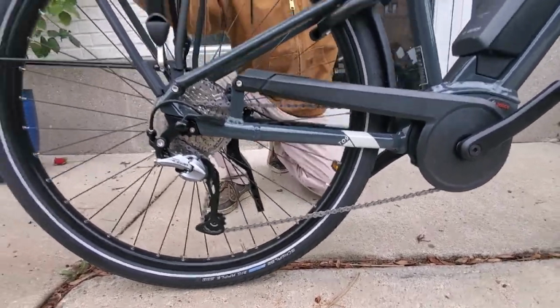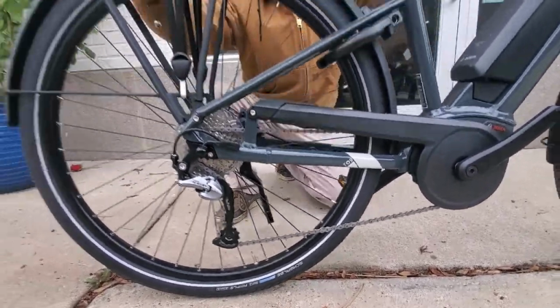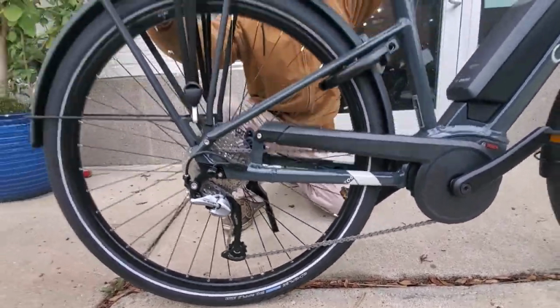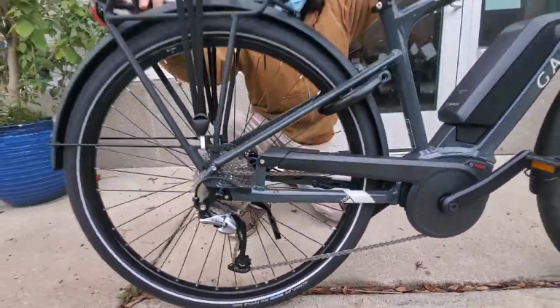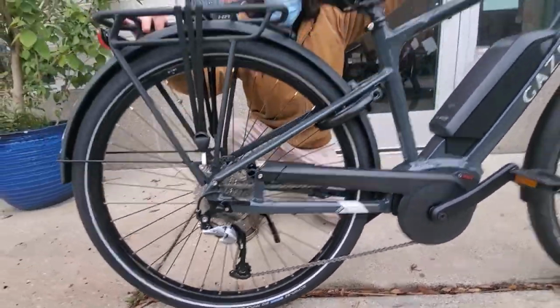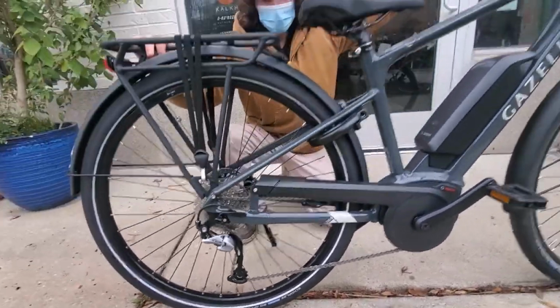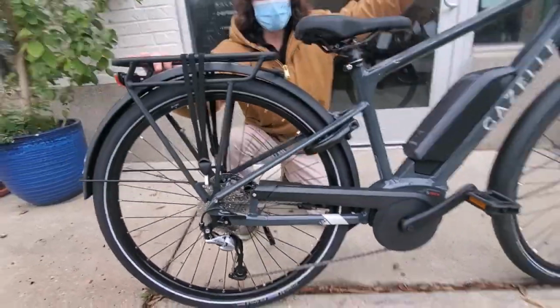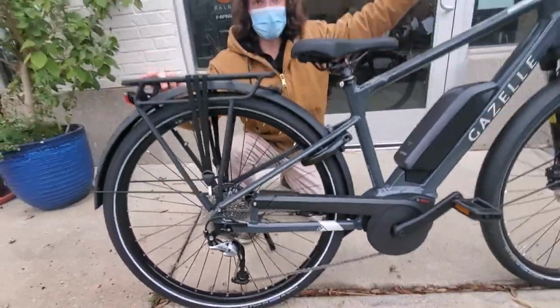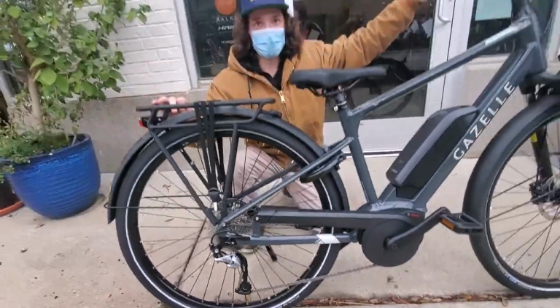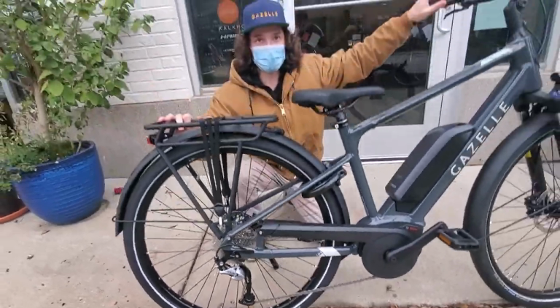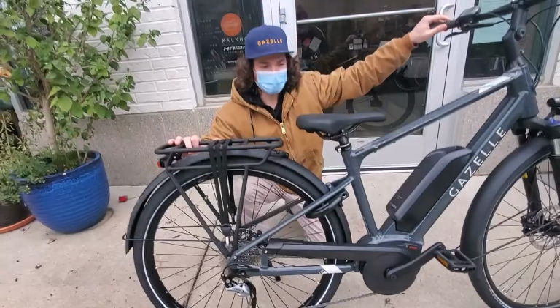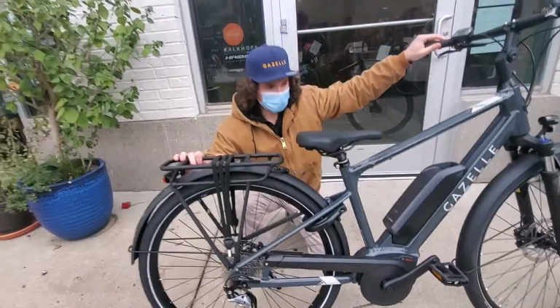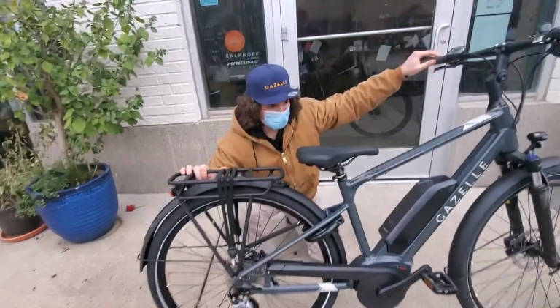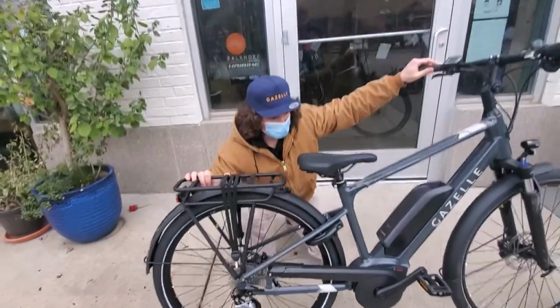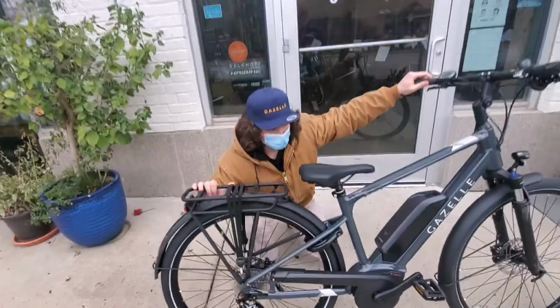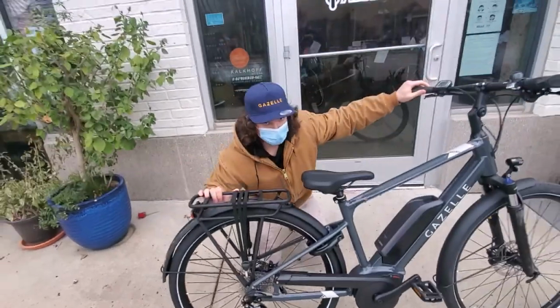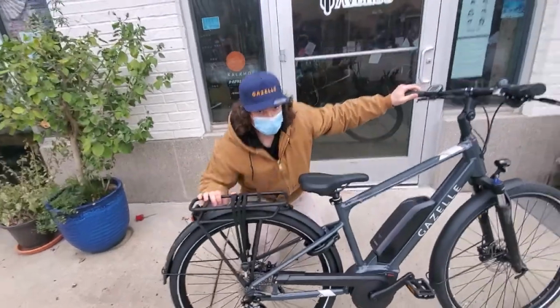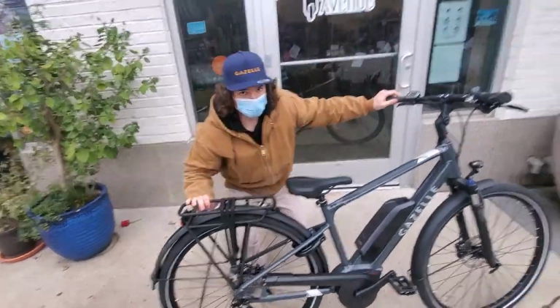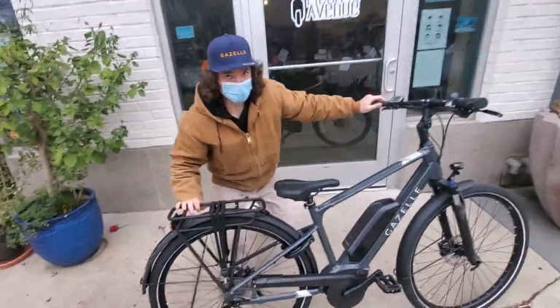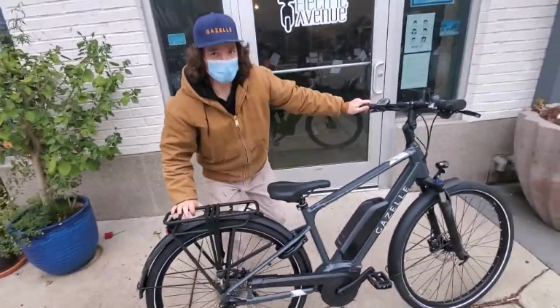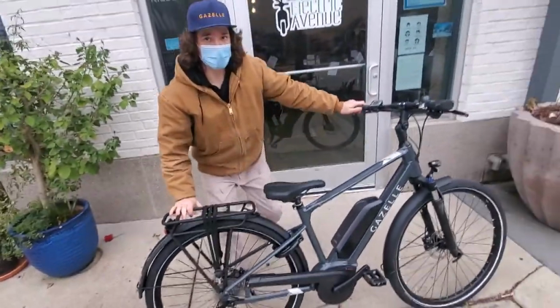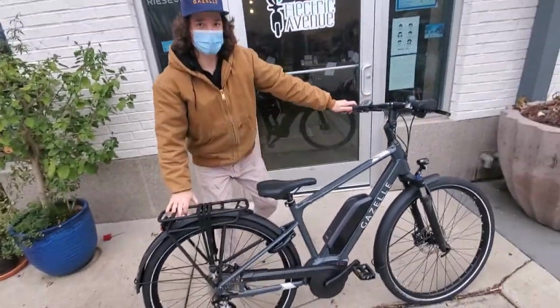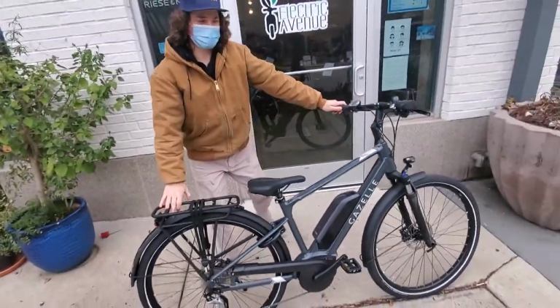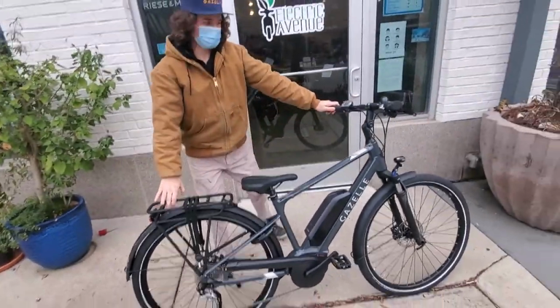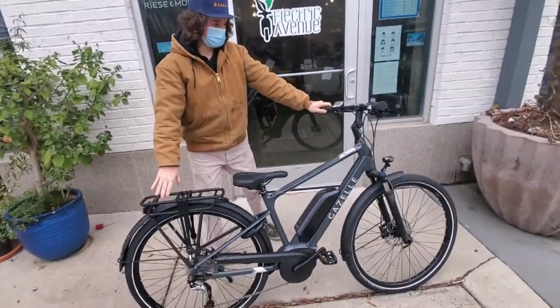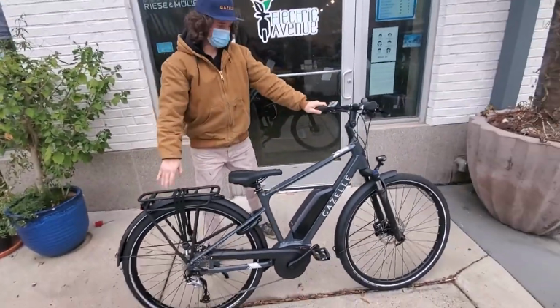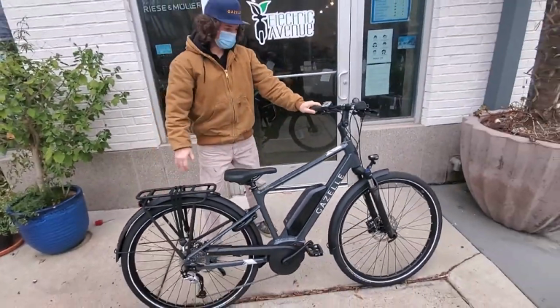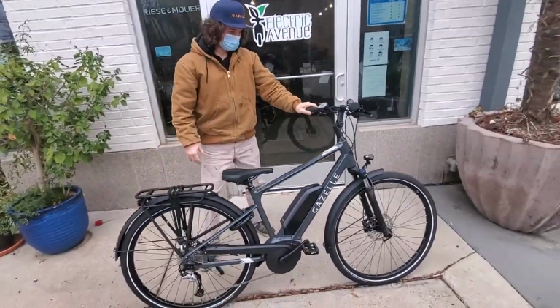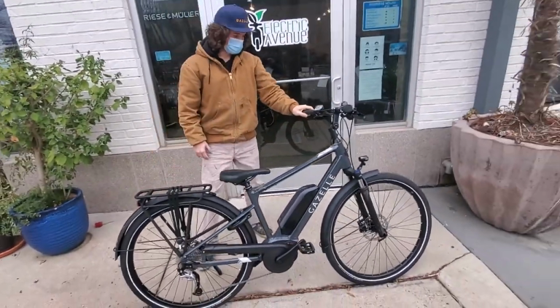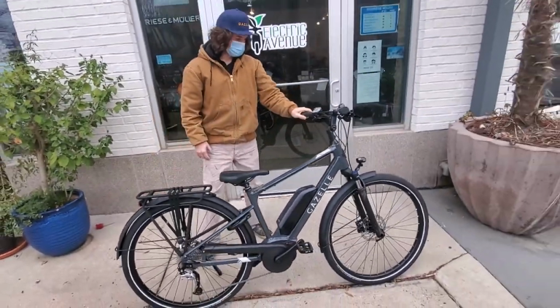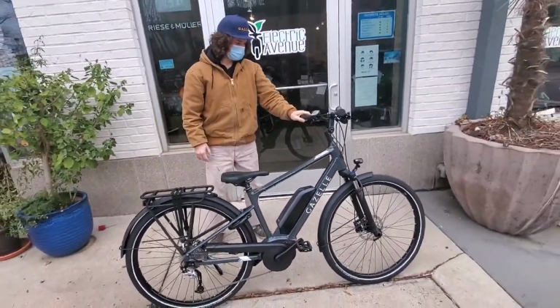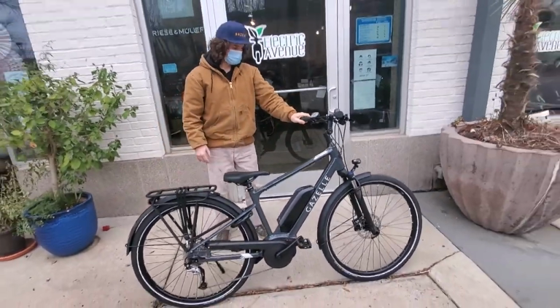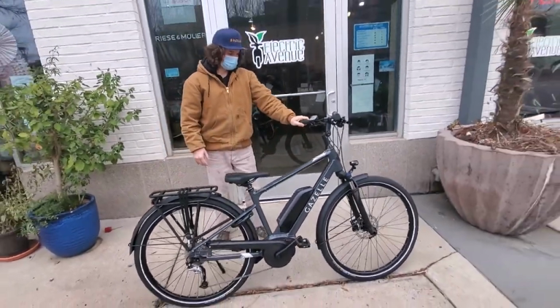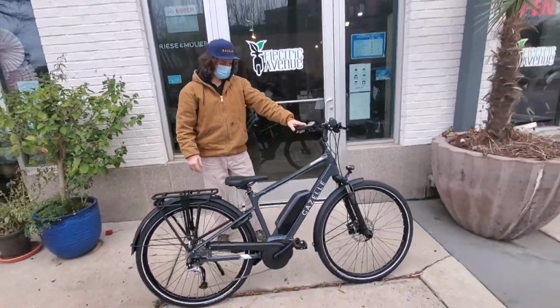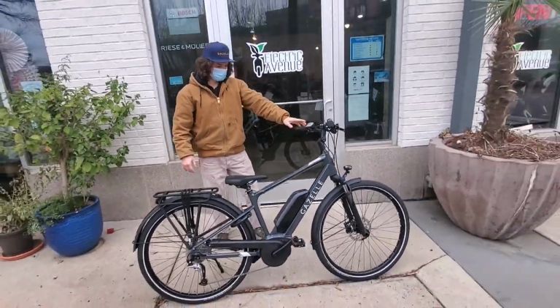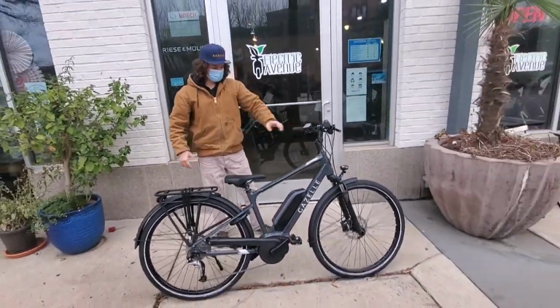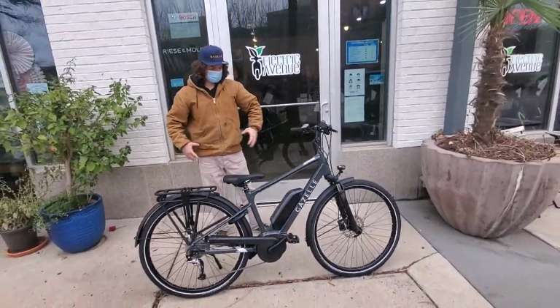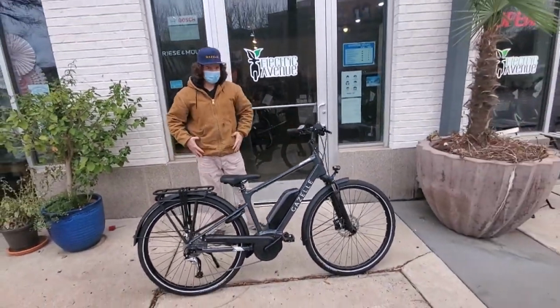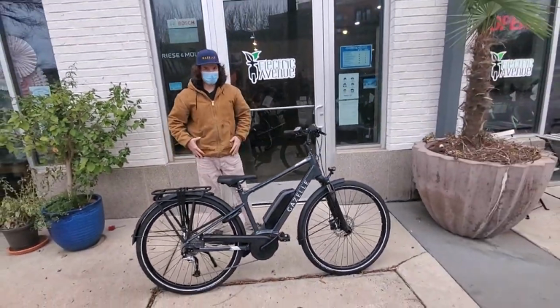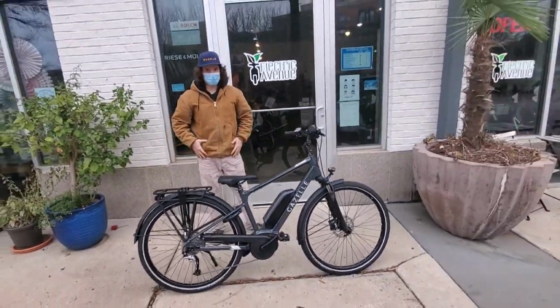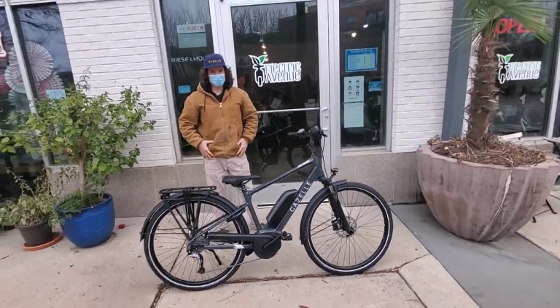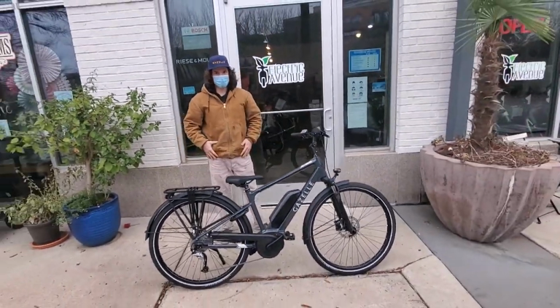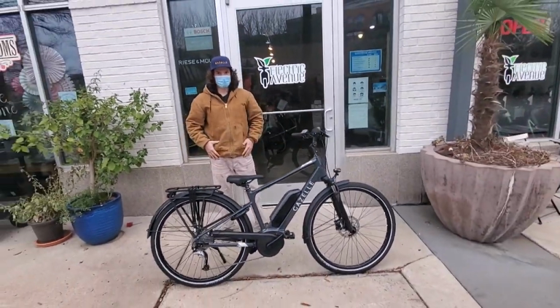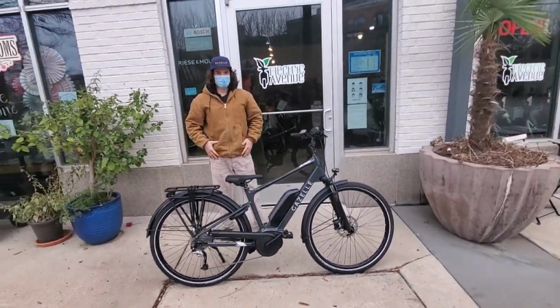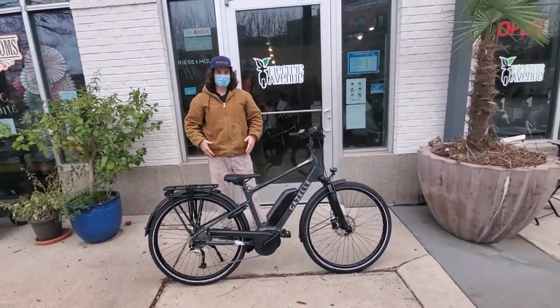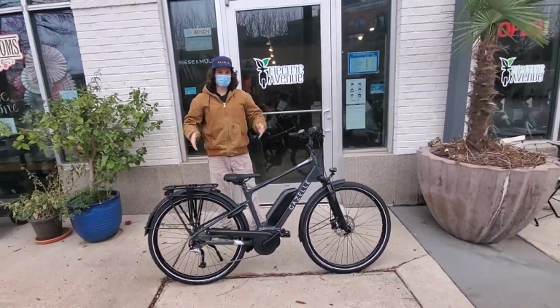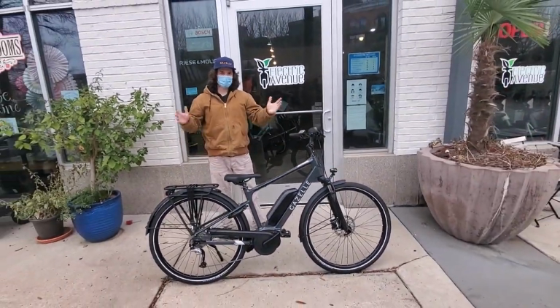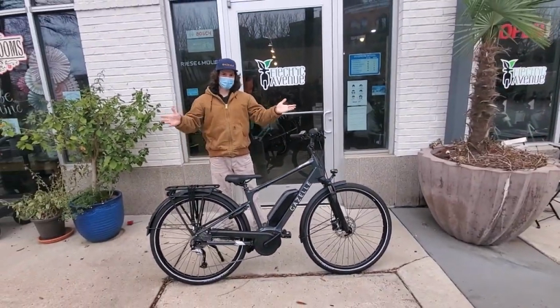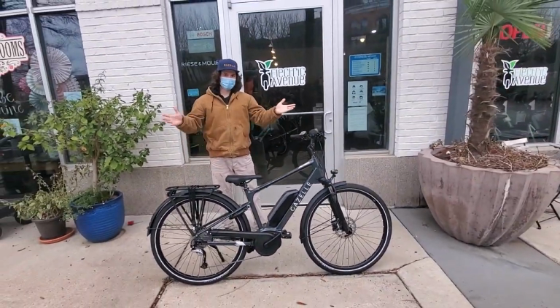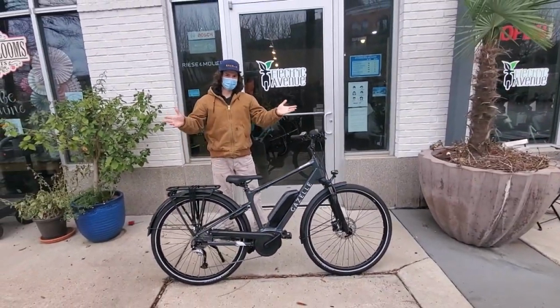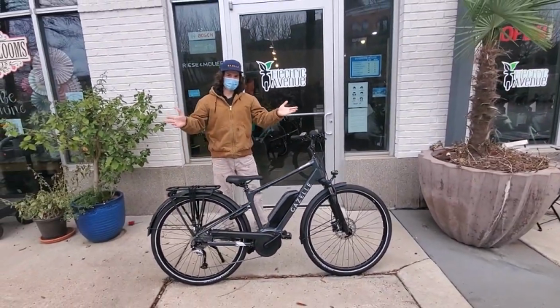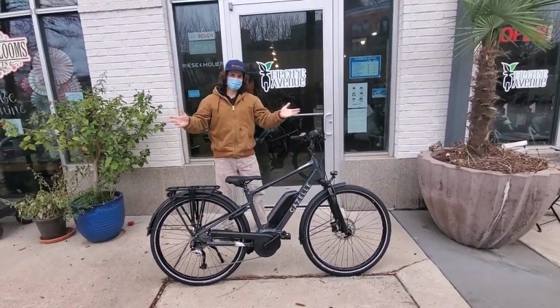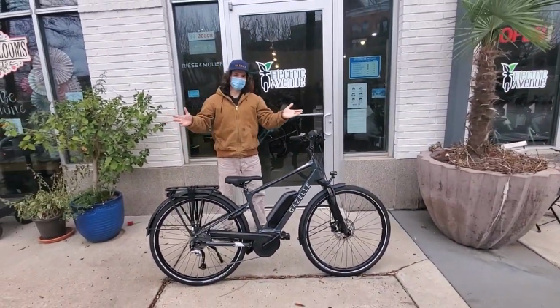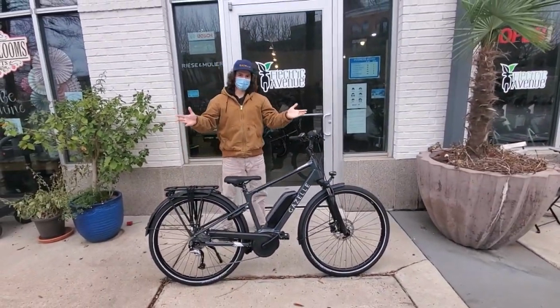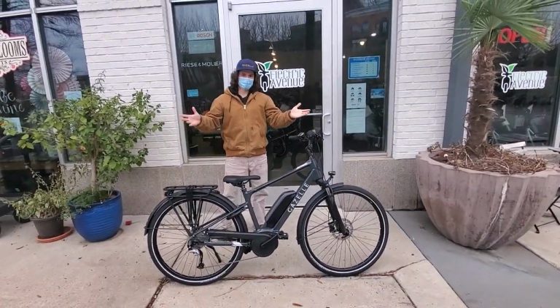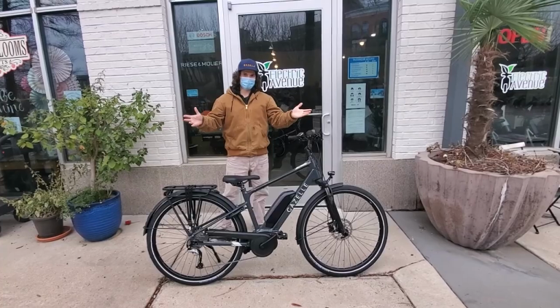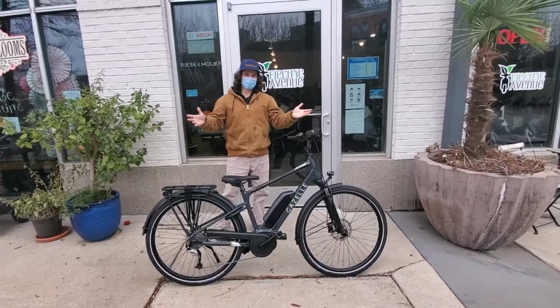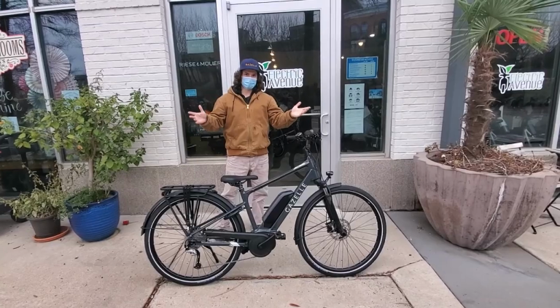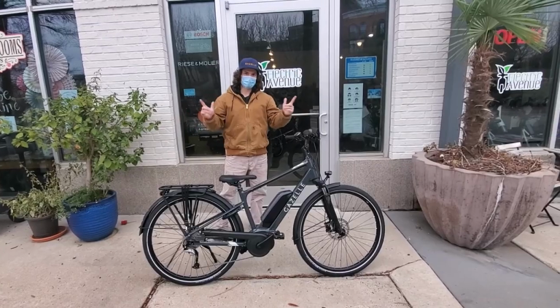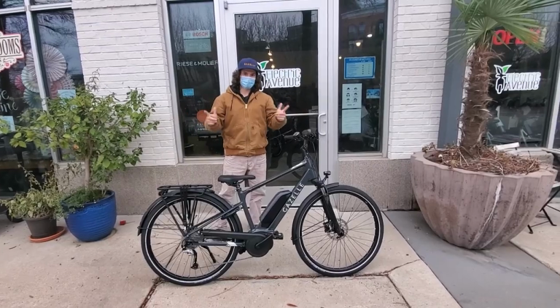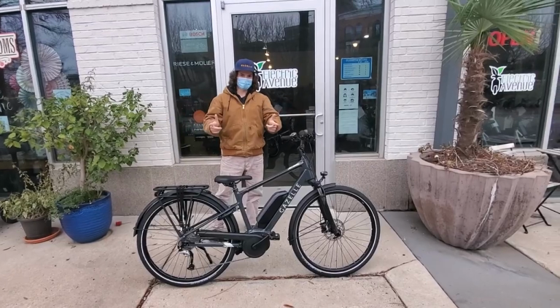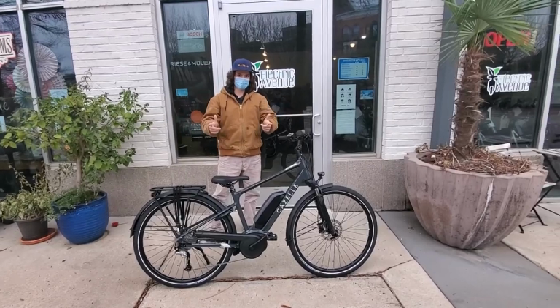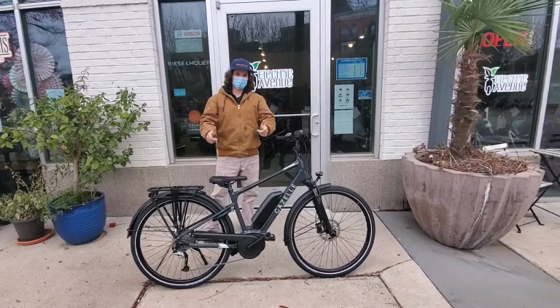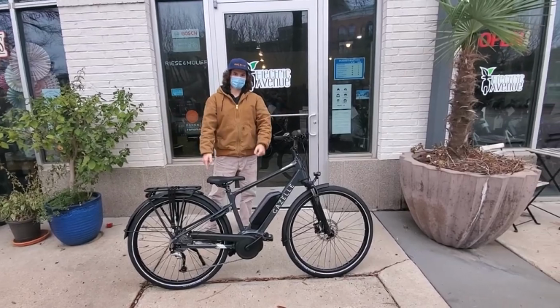Overall, a great entry-level bike from Gazelle. That's the Medeo T9. I'm Clay with Electric Avenue, and thanks for watching.